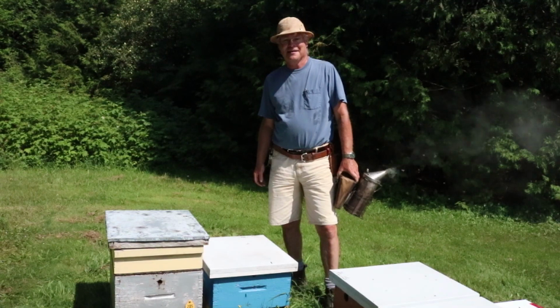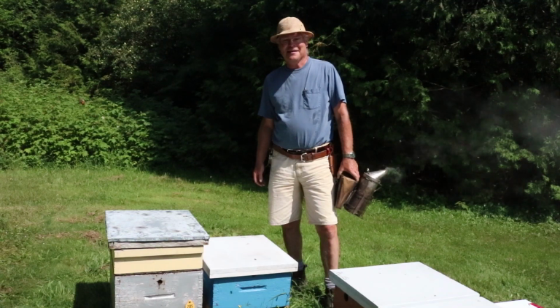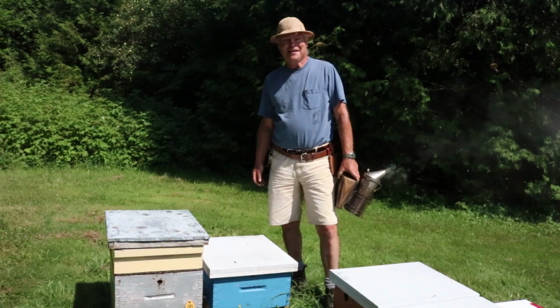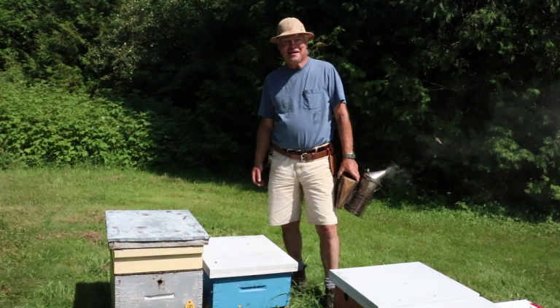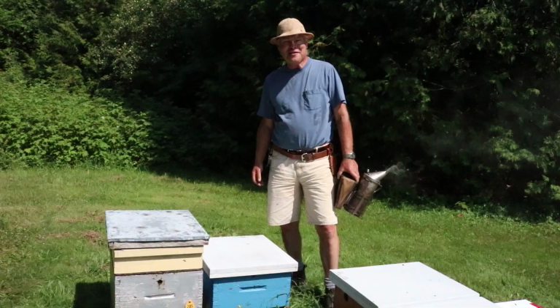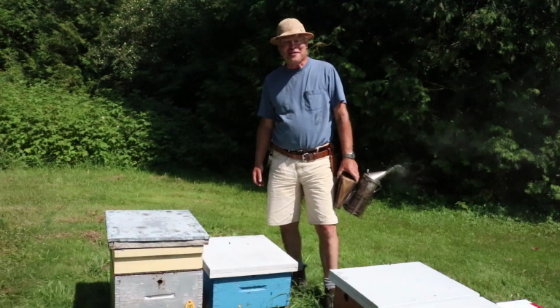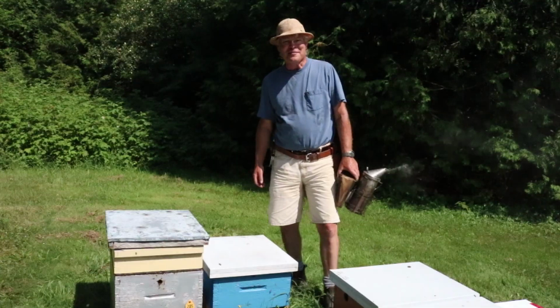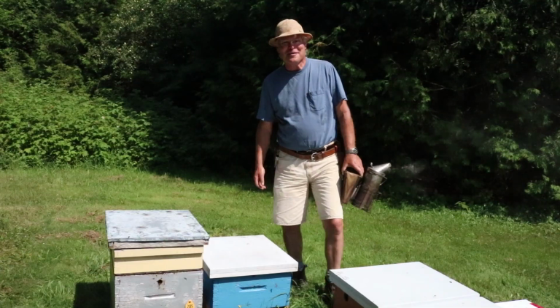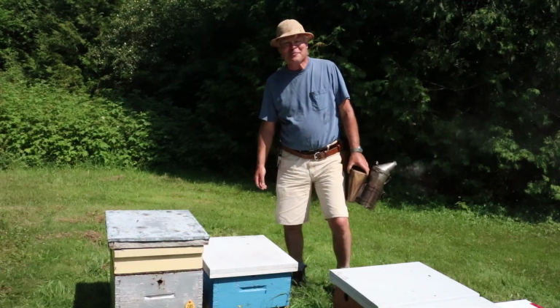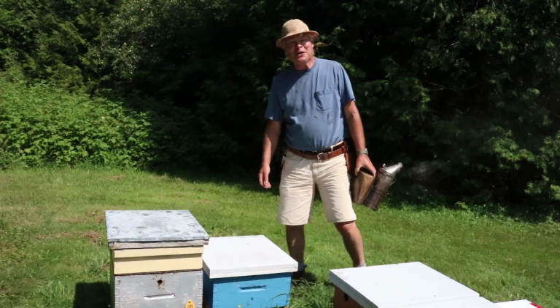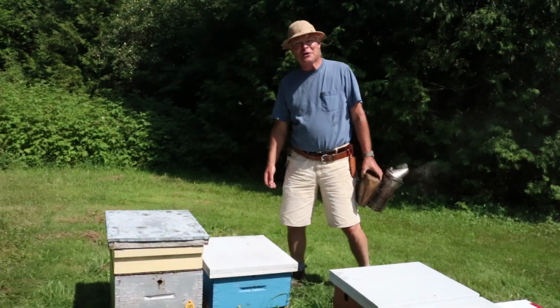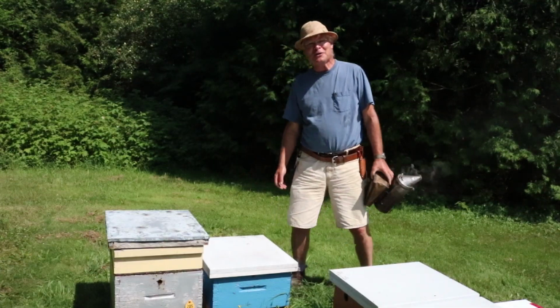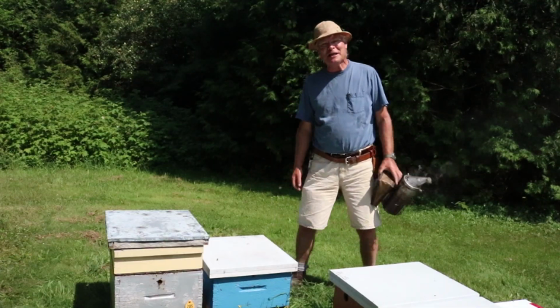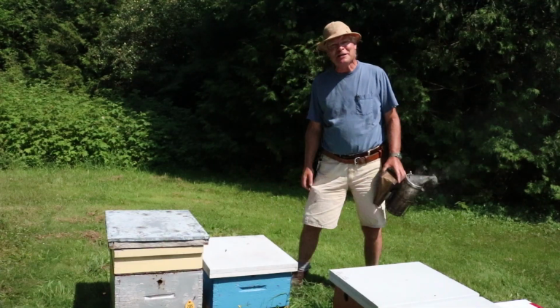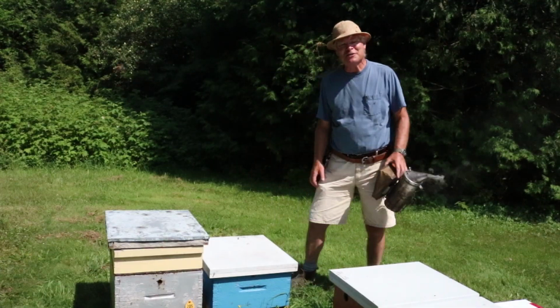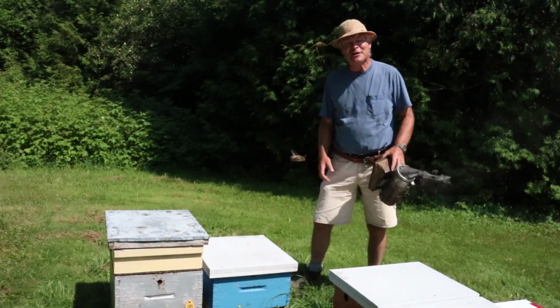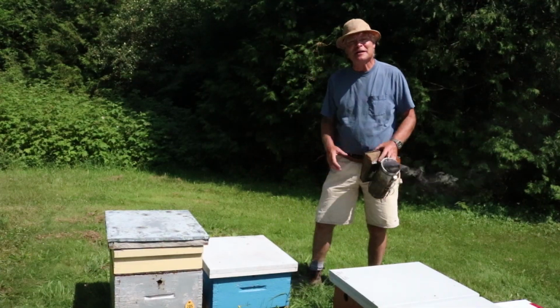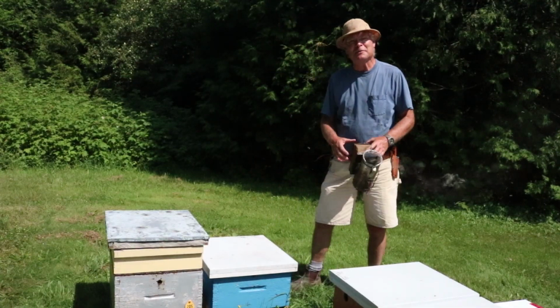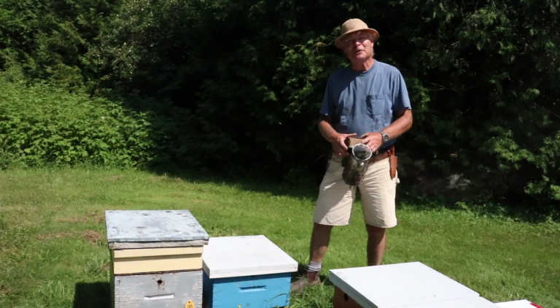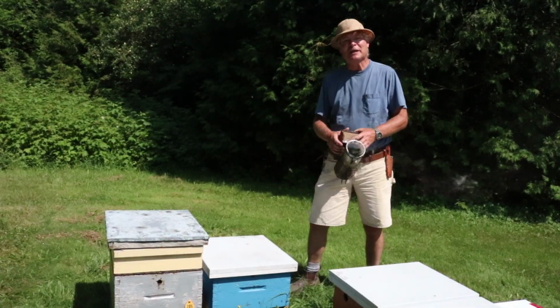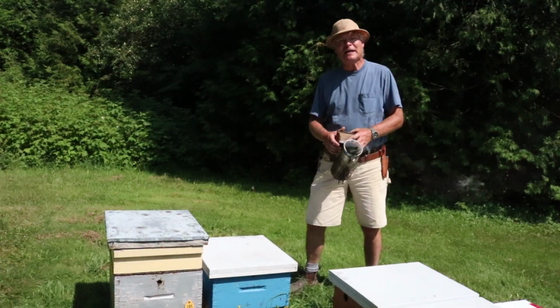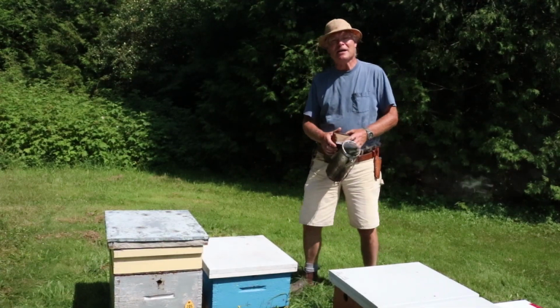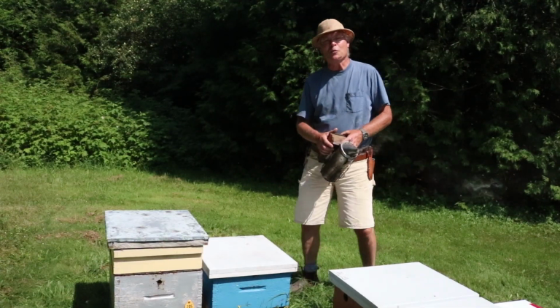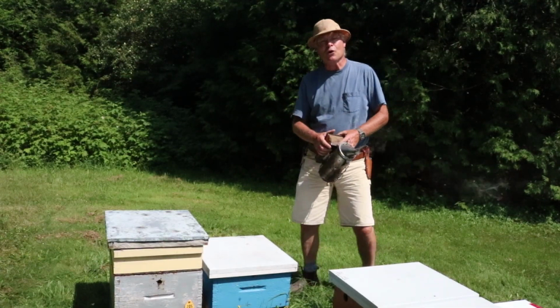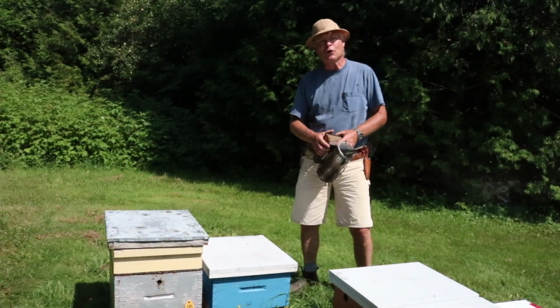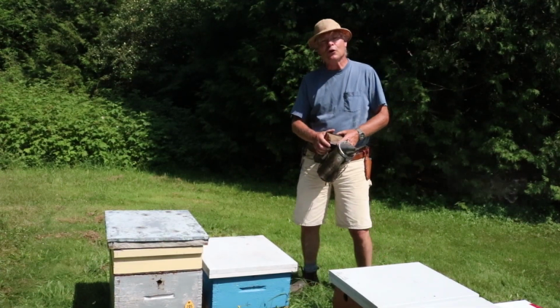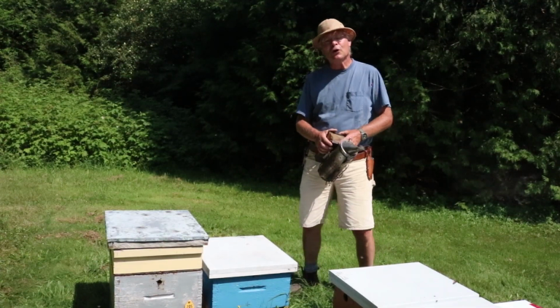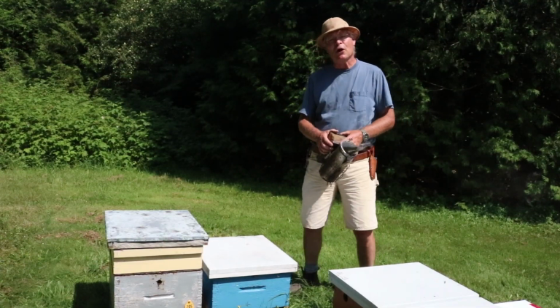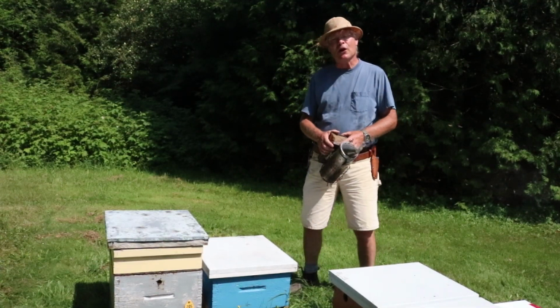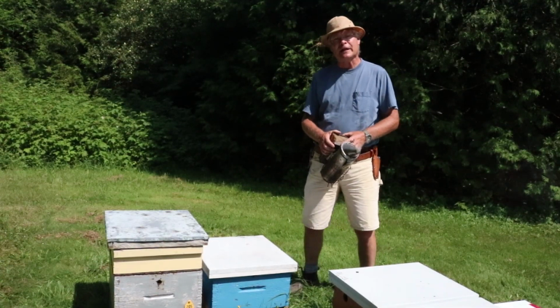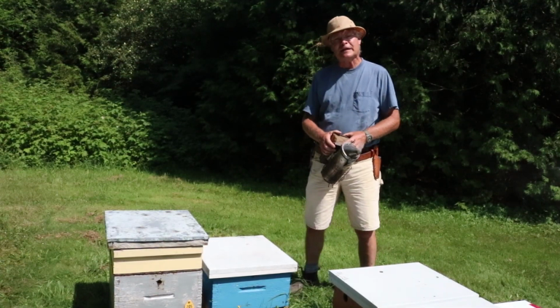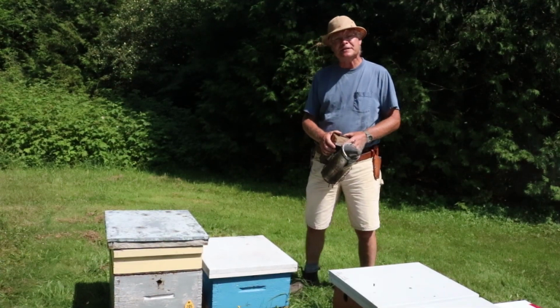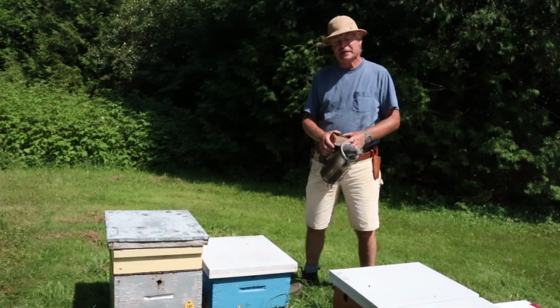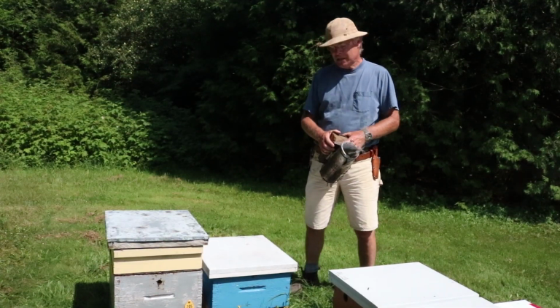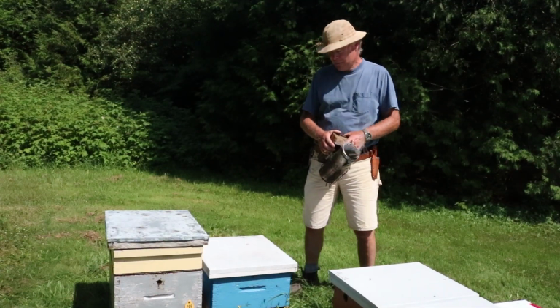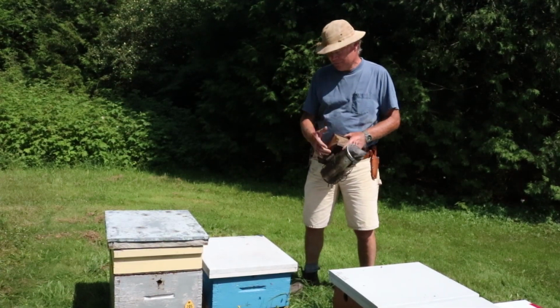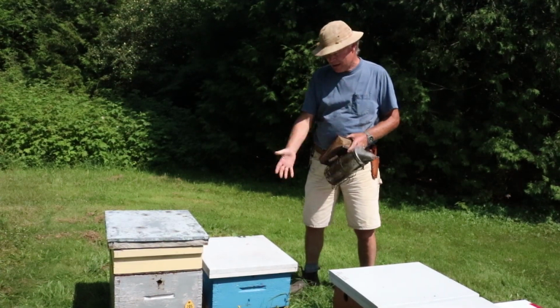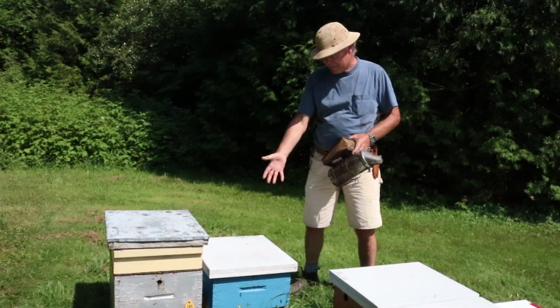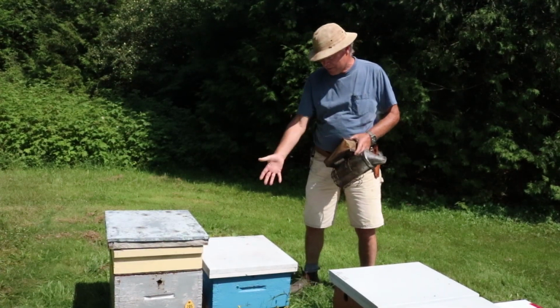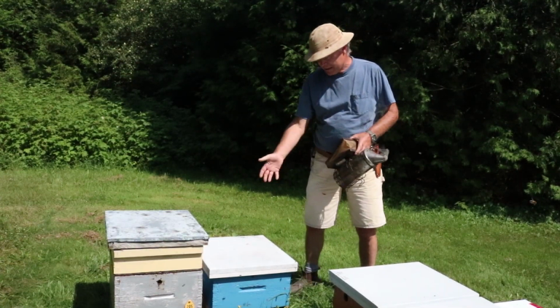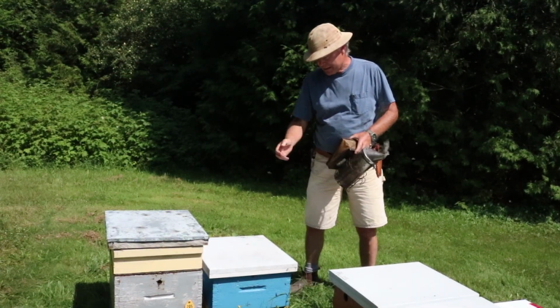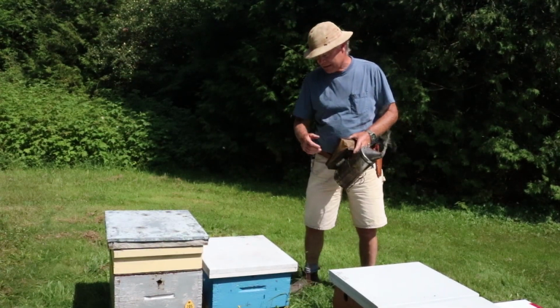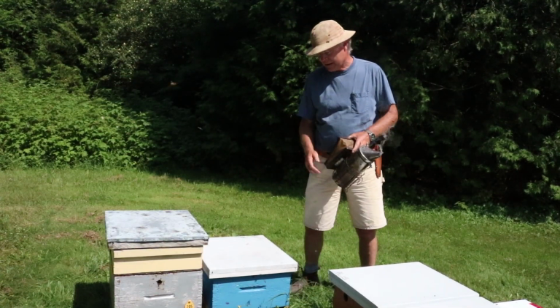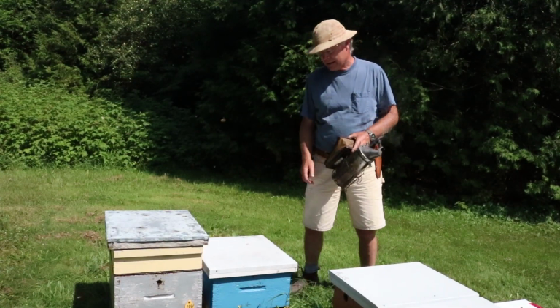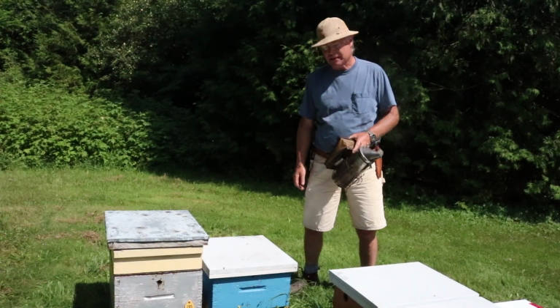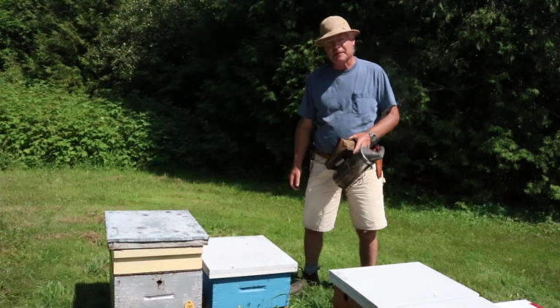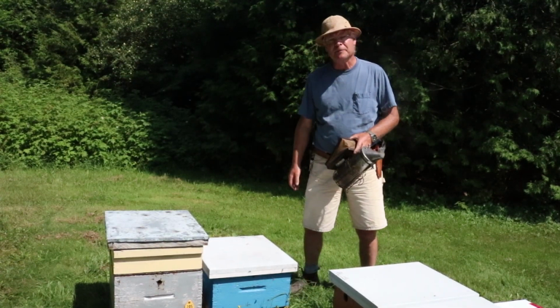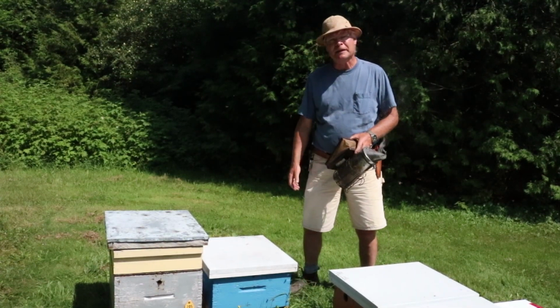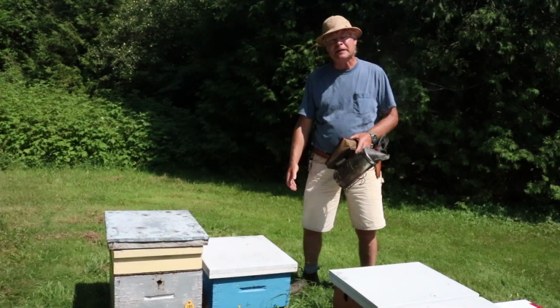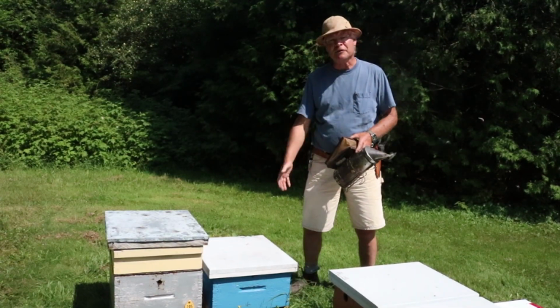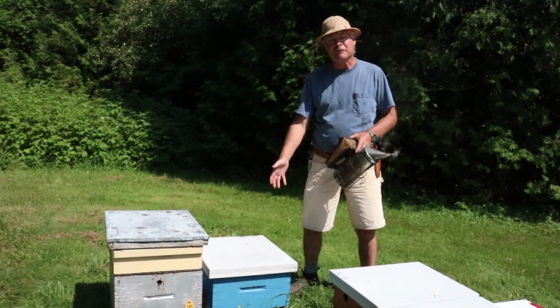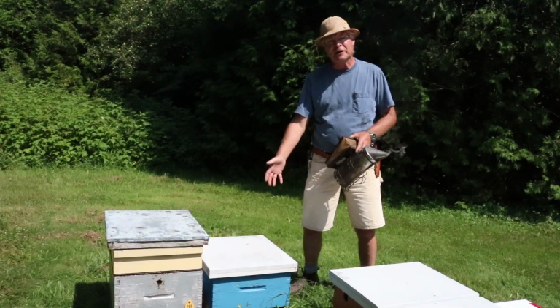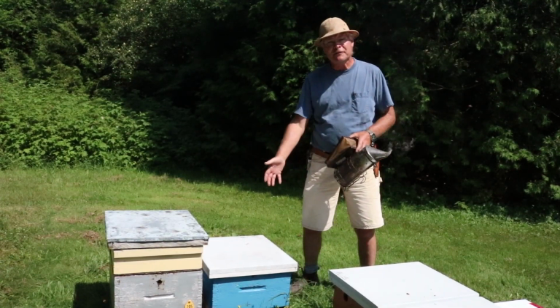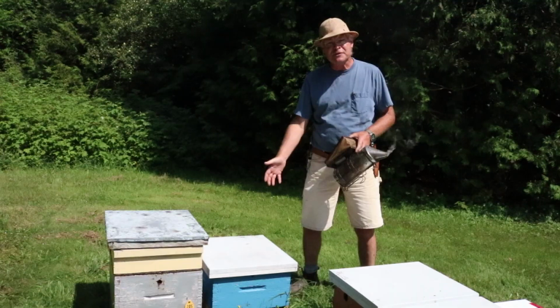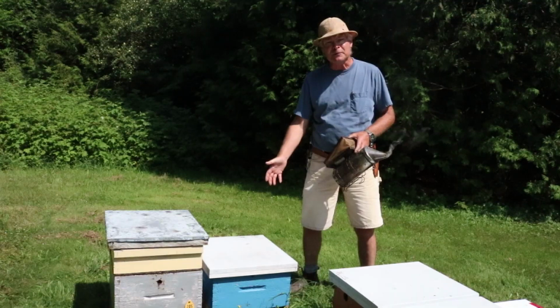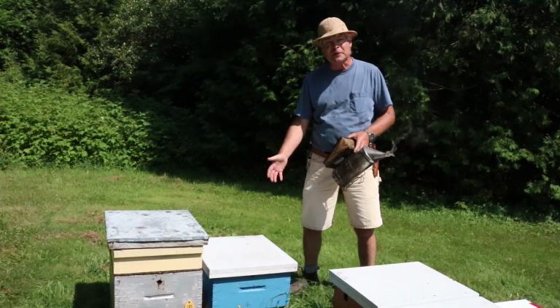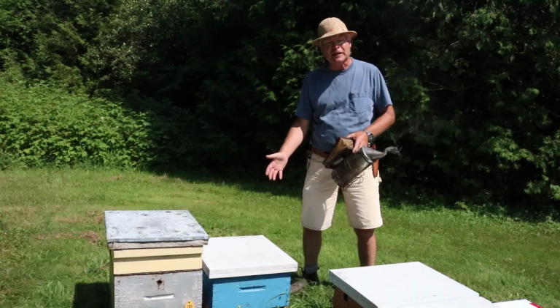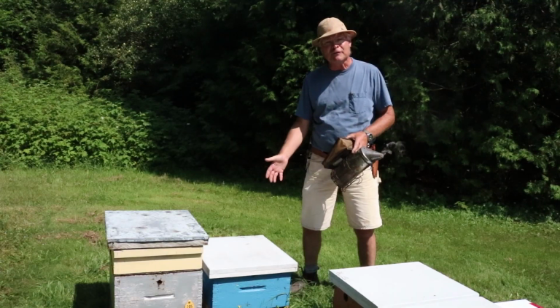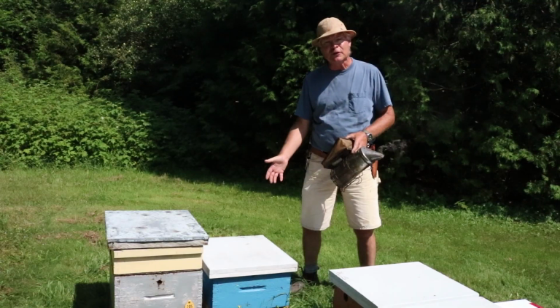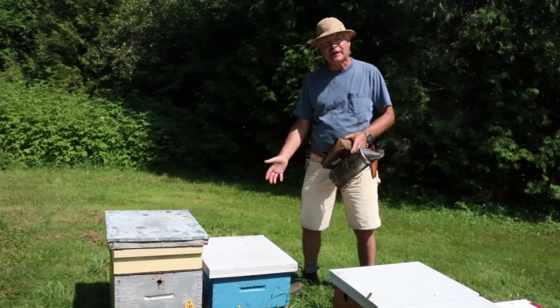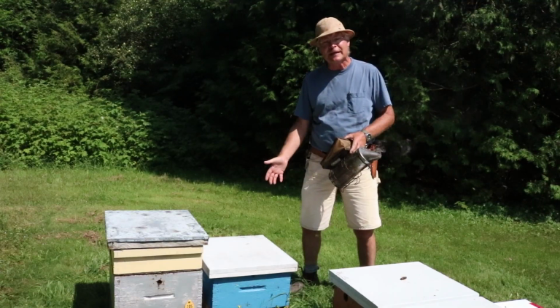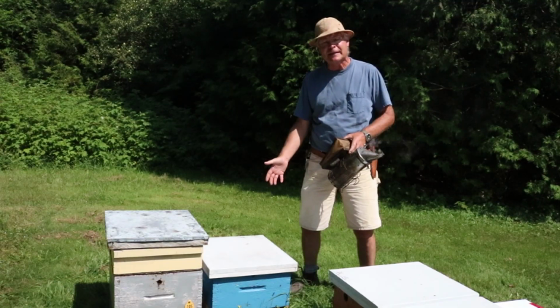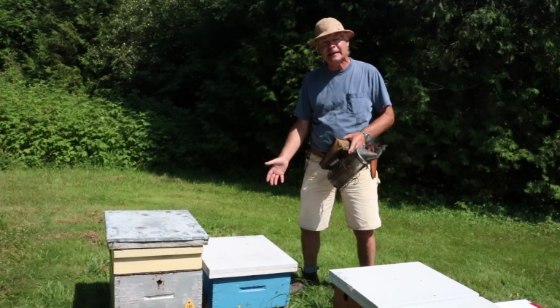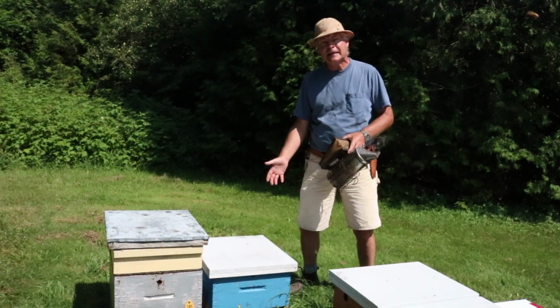Hi there! We're here today to talk about laying worker colonies. We've got one right here in front of us so we're going to have a look at that.